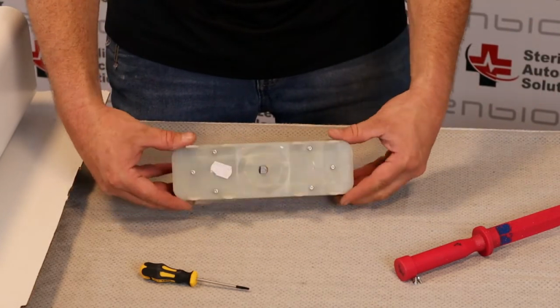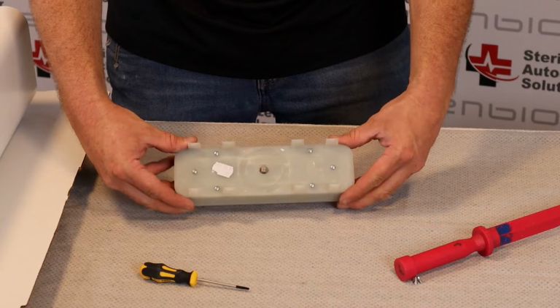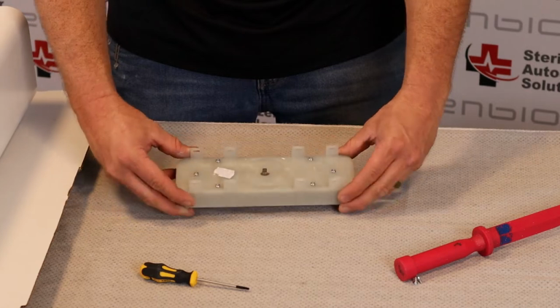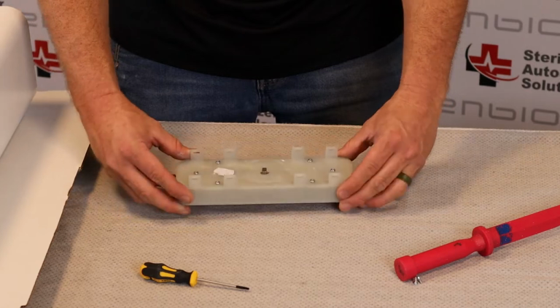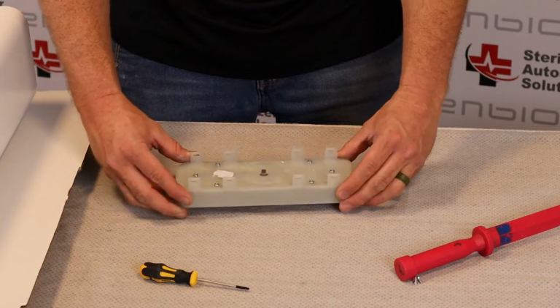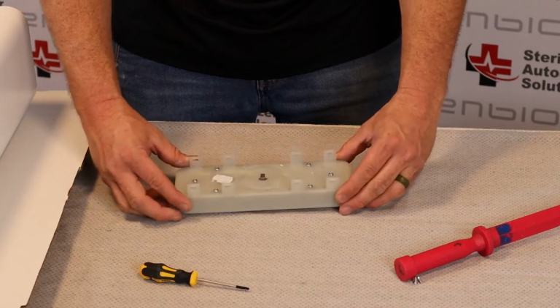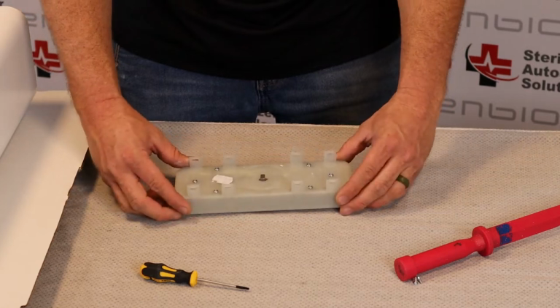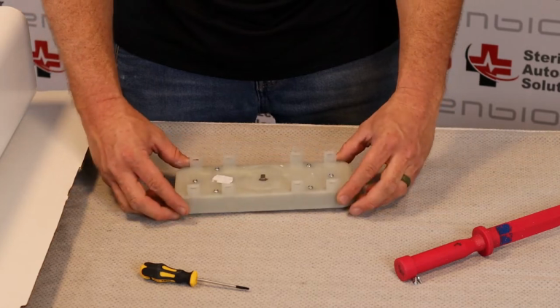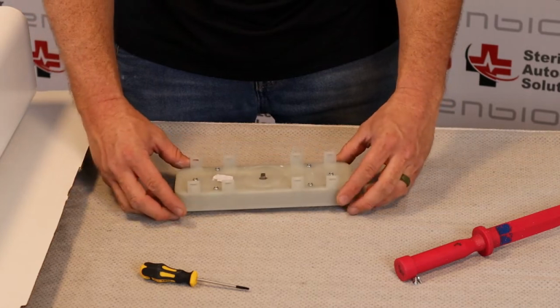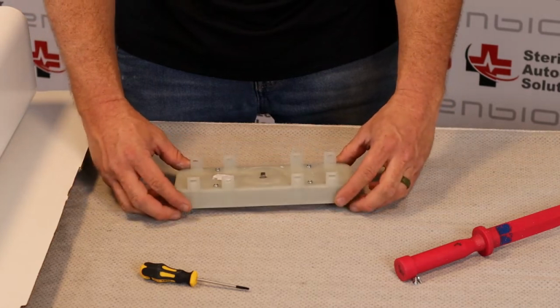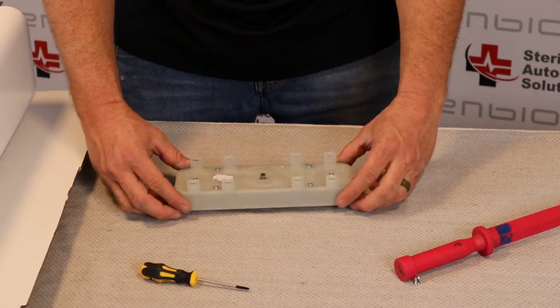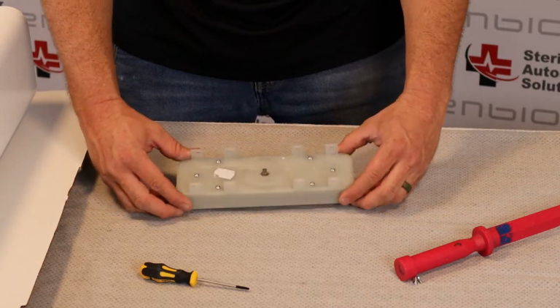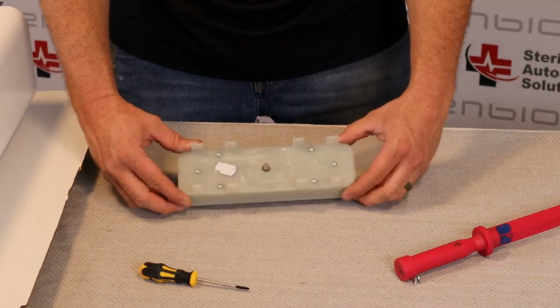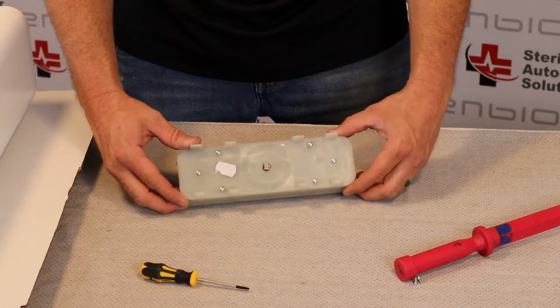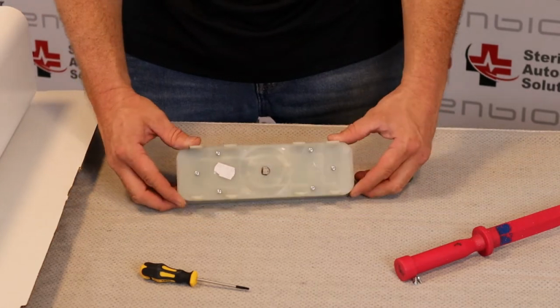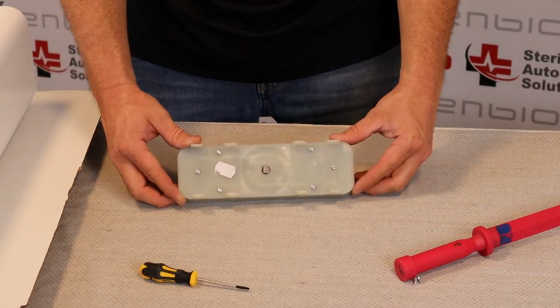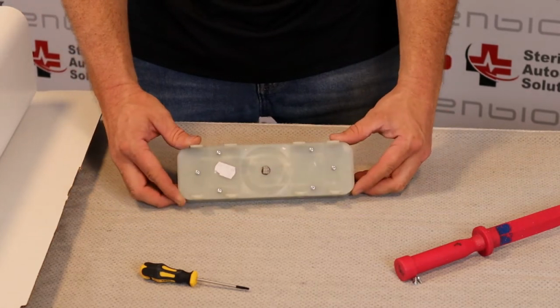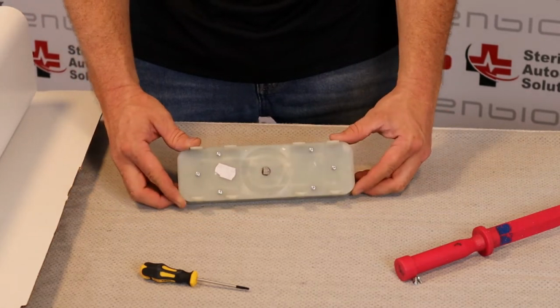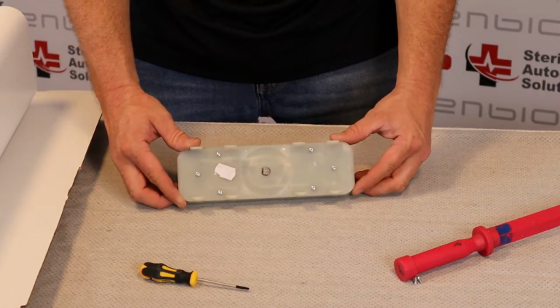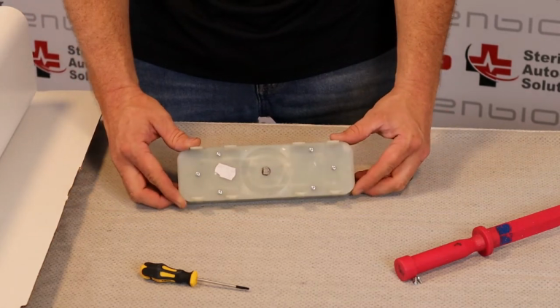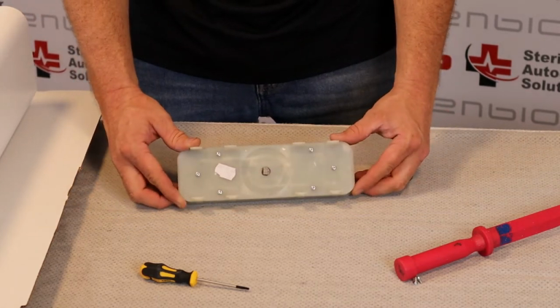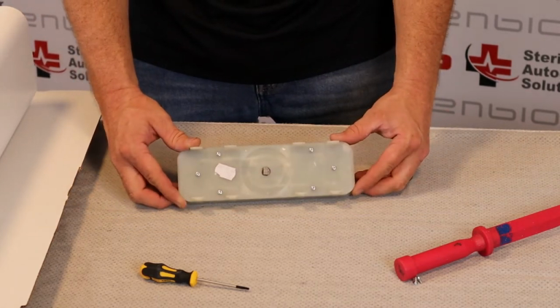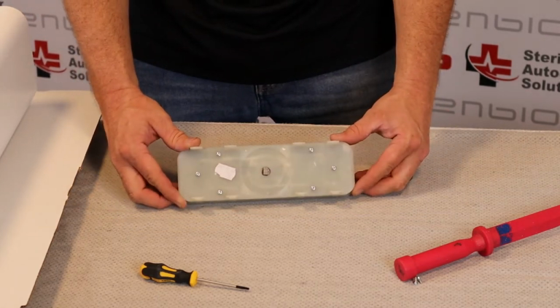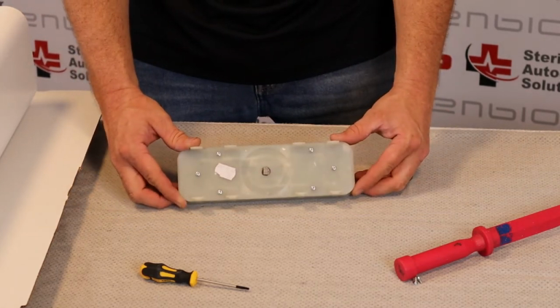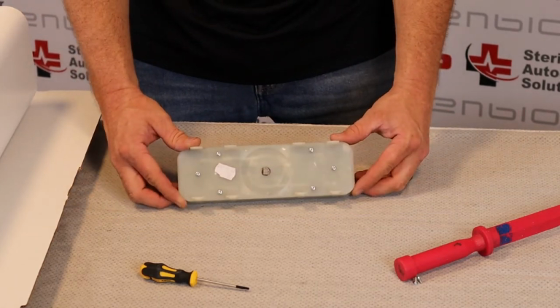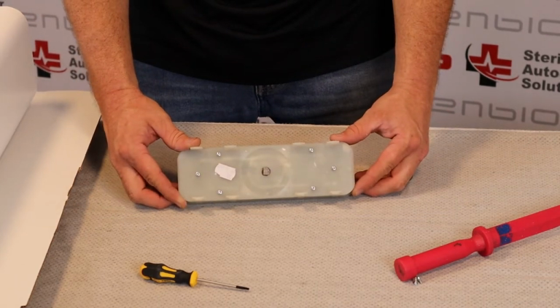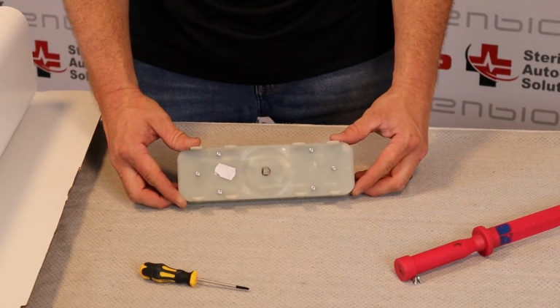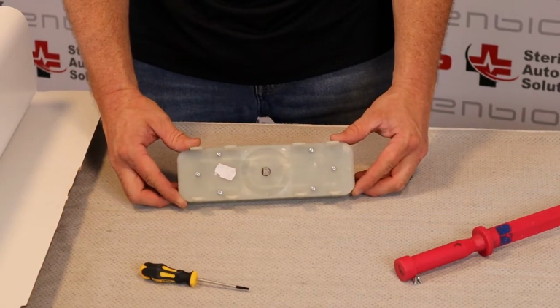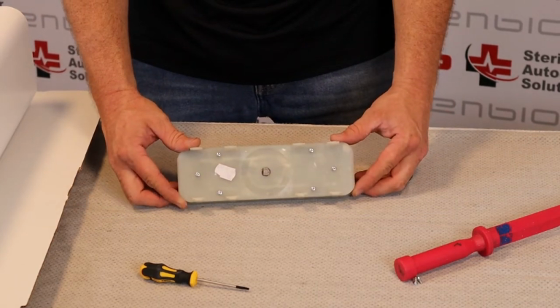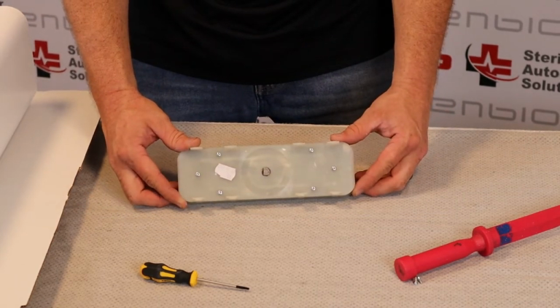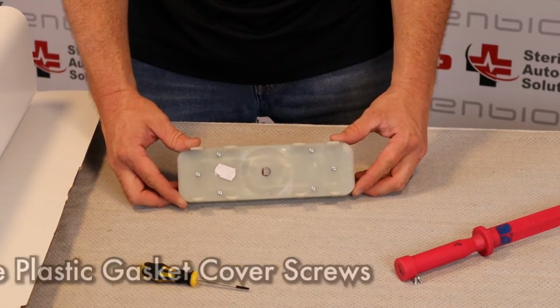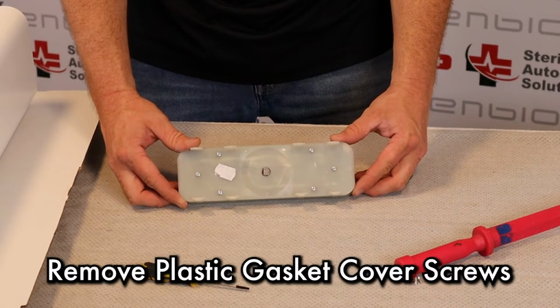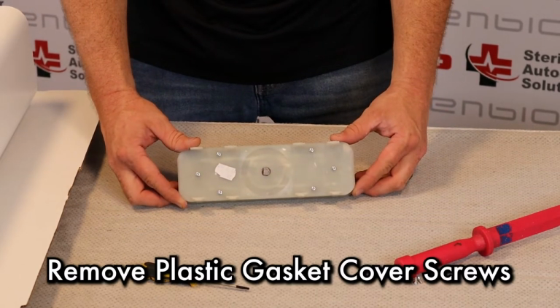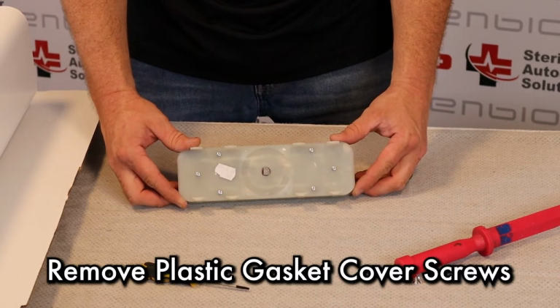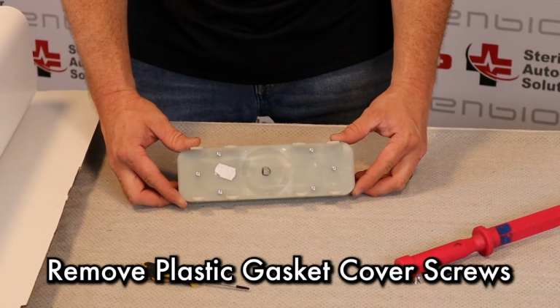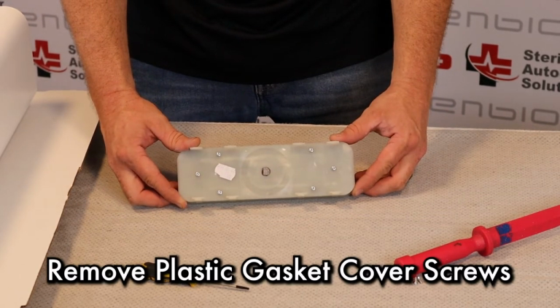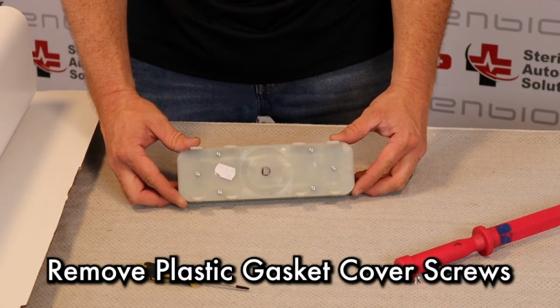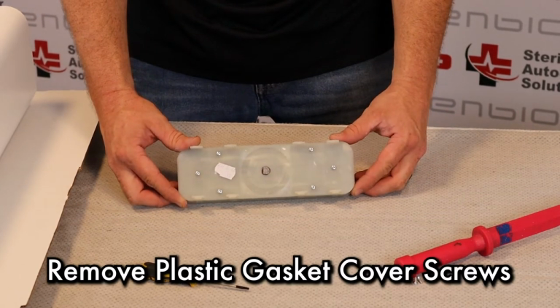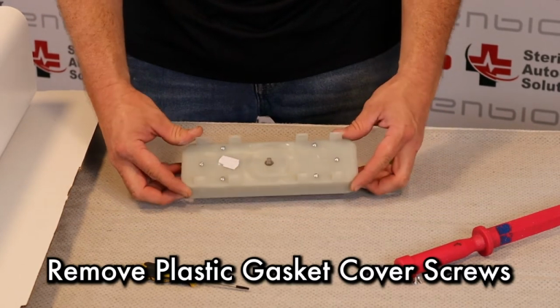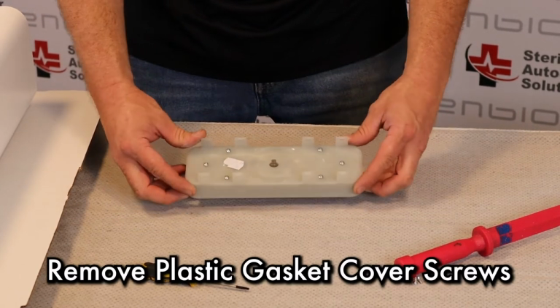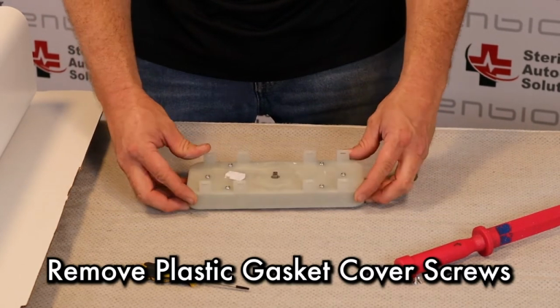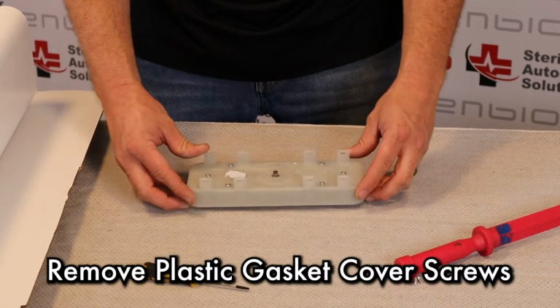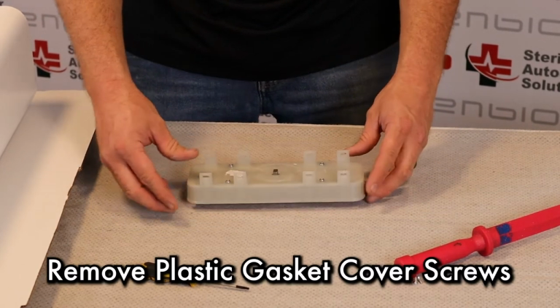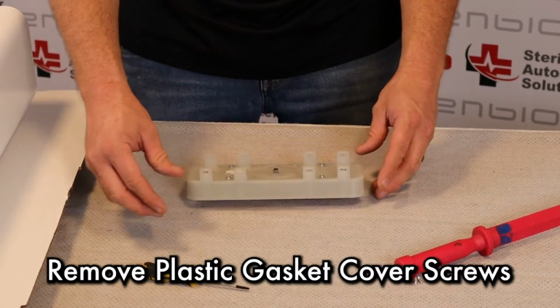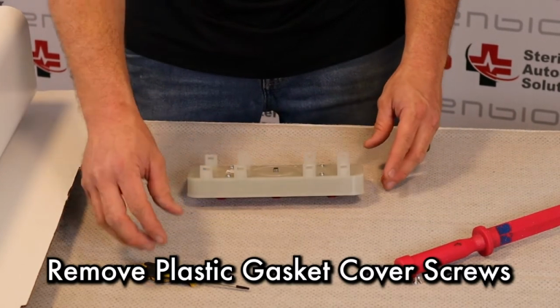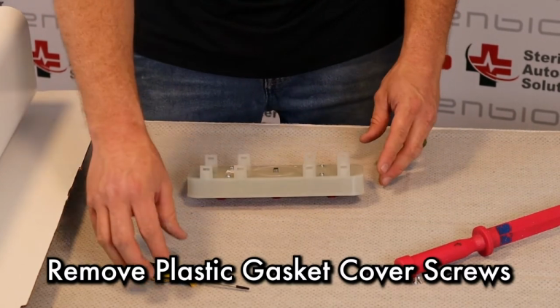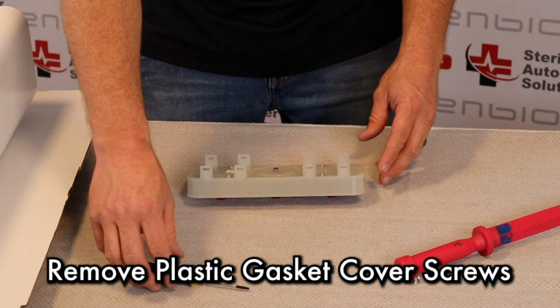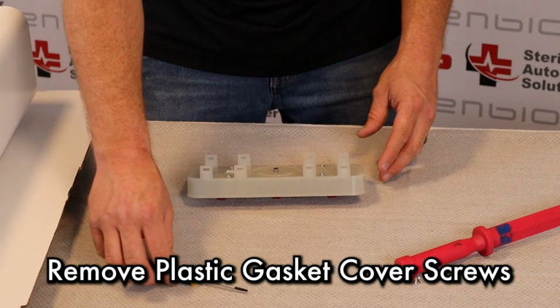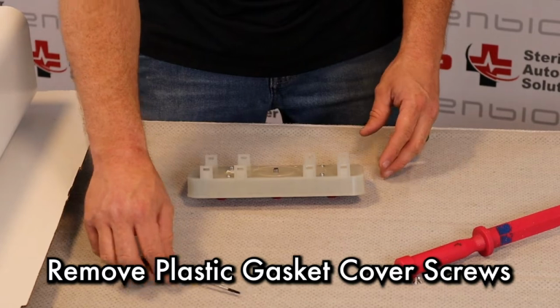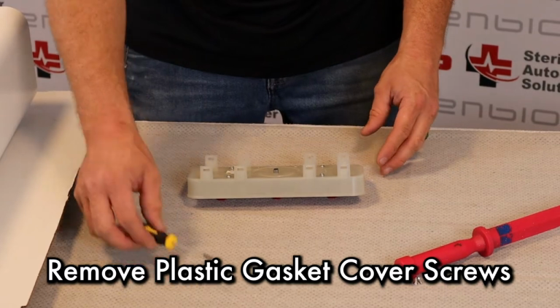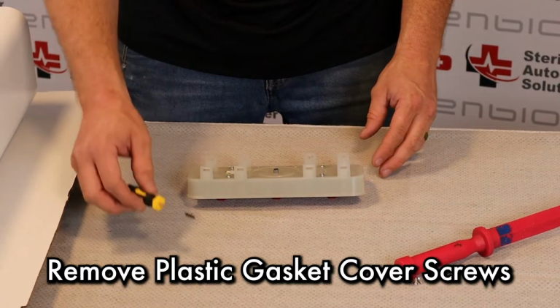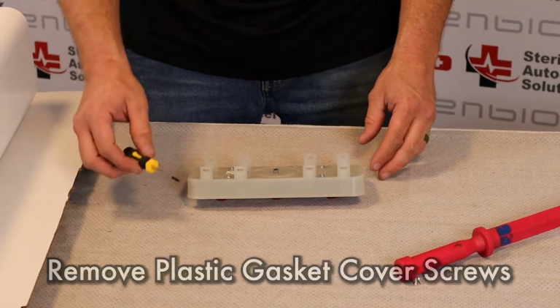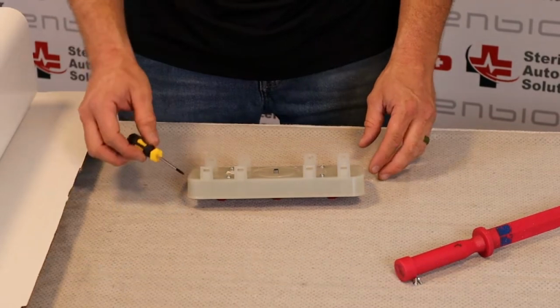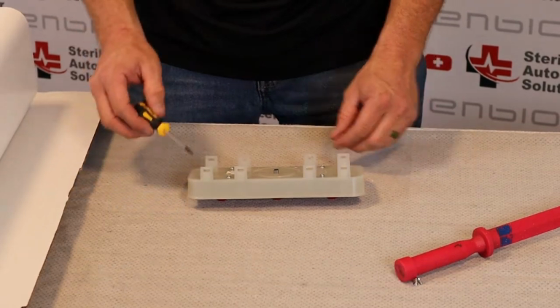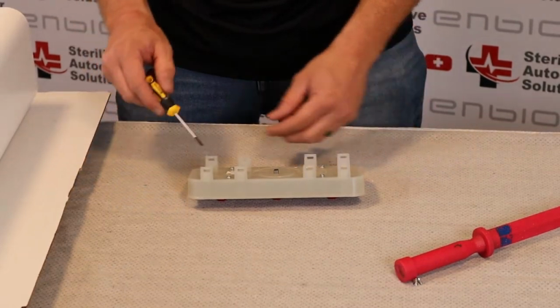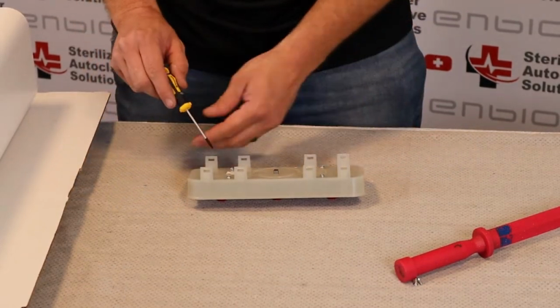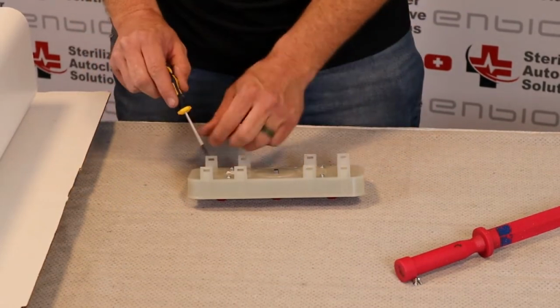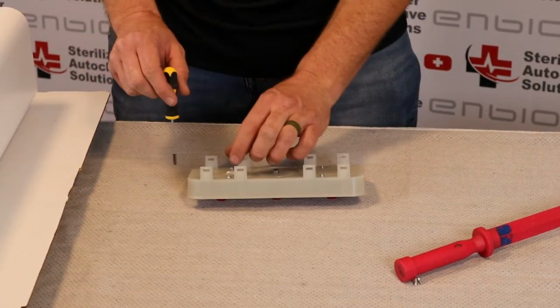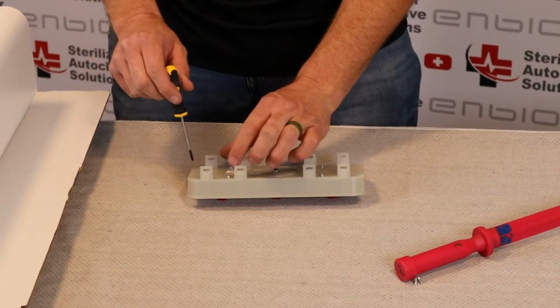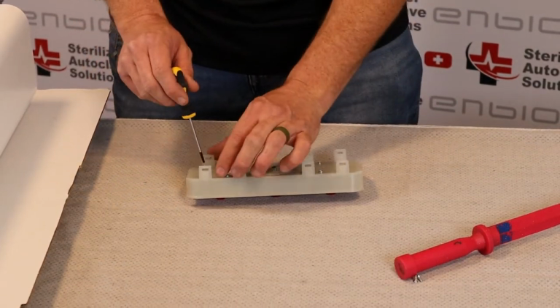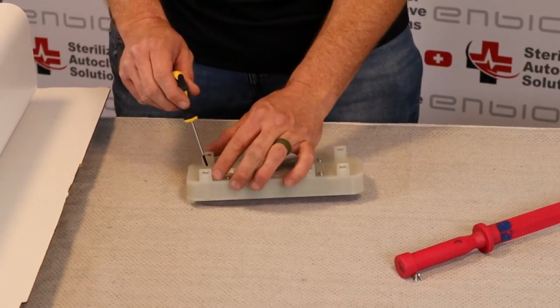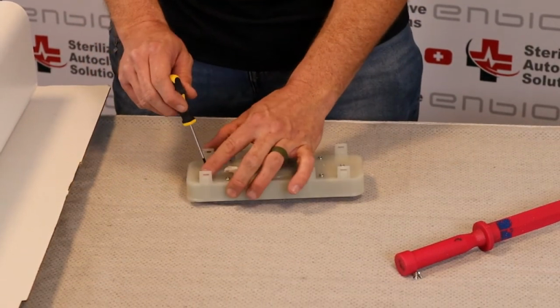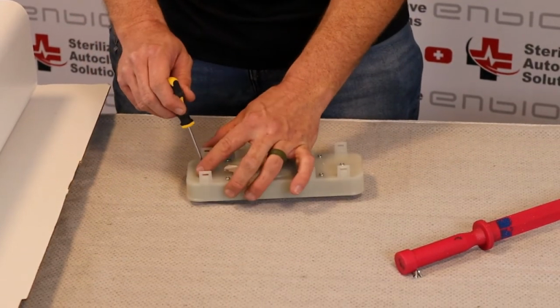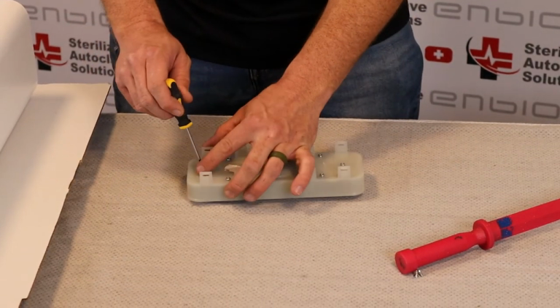Flipping this over, there are six screws. We're going to remove all six screws.